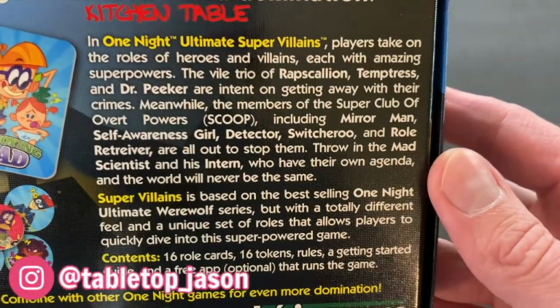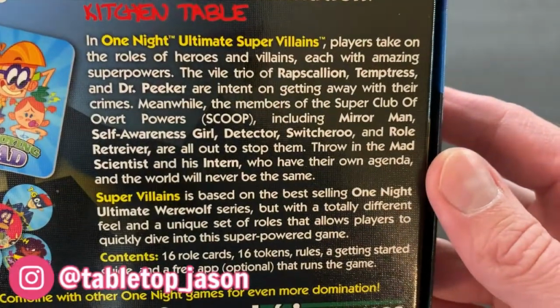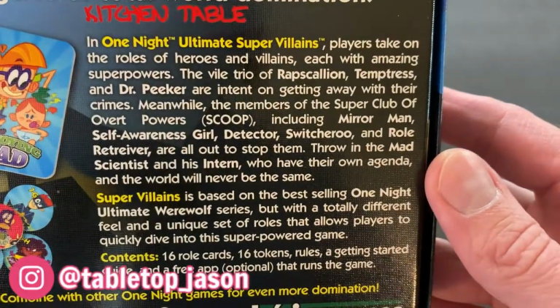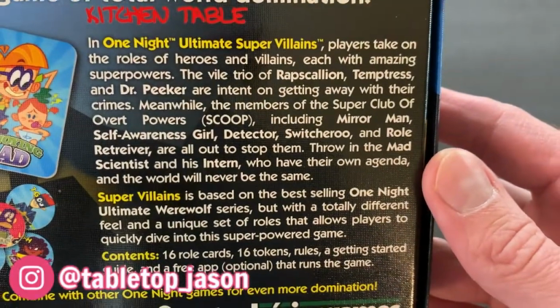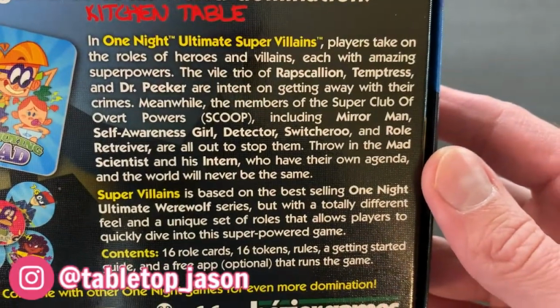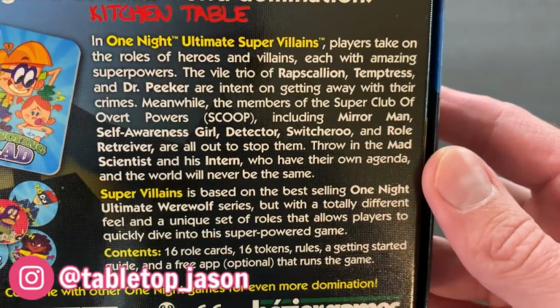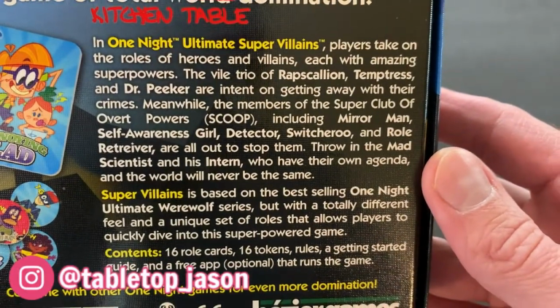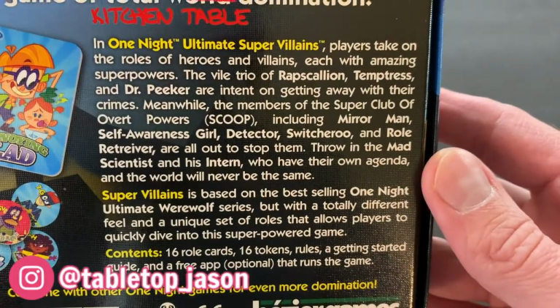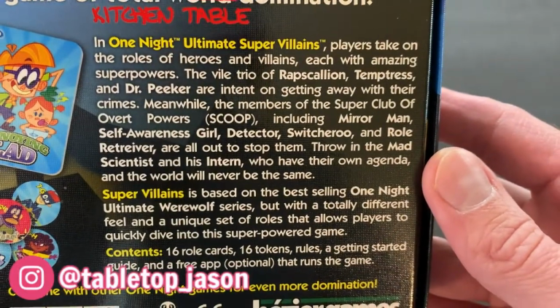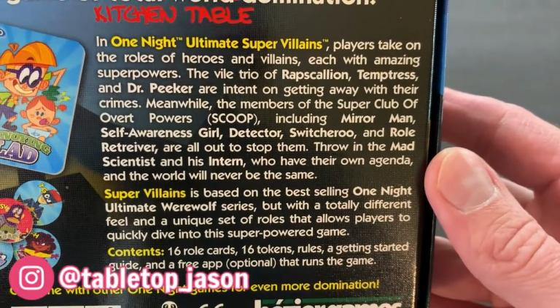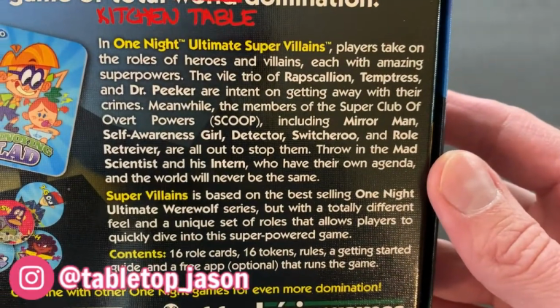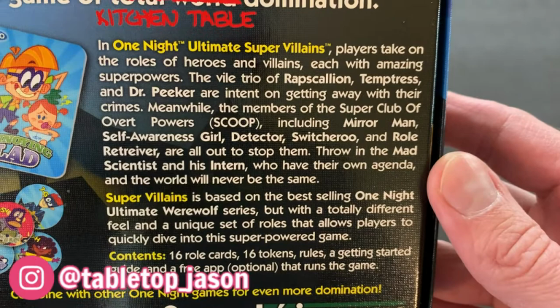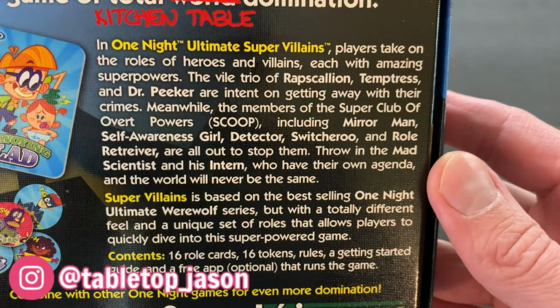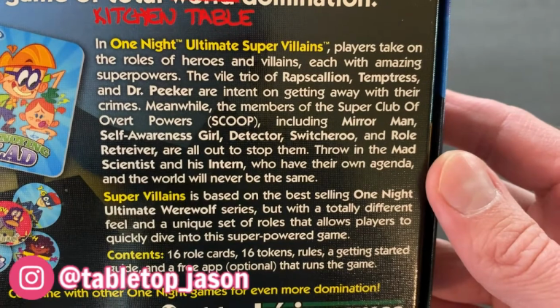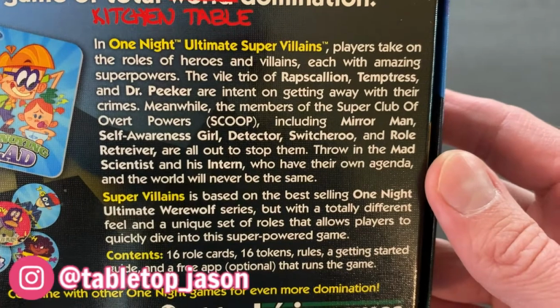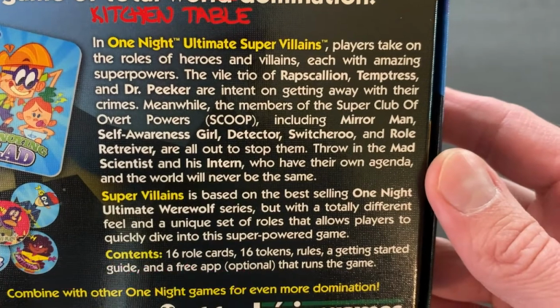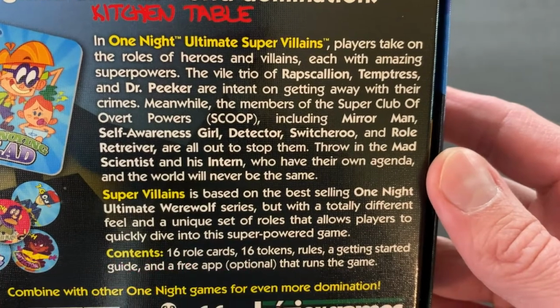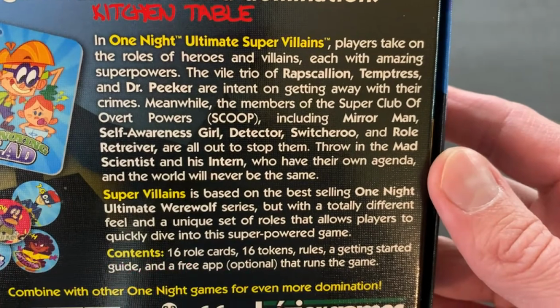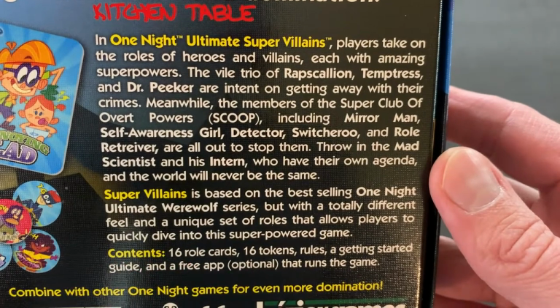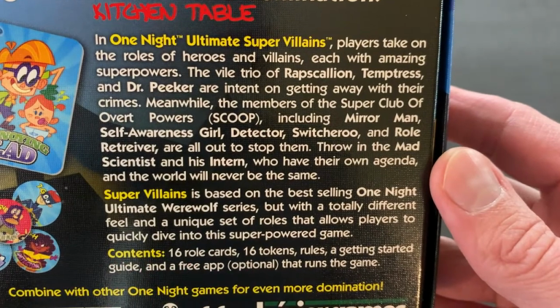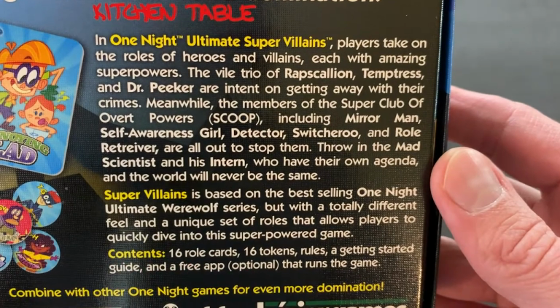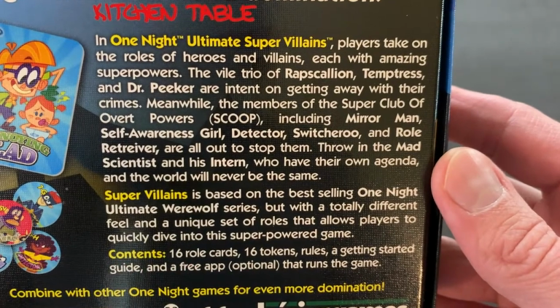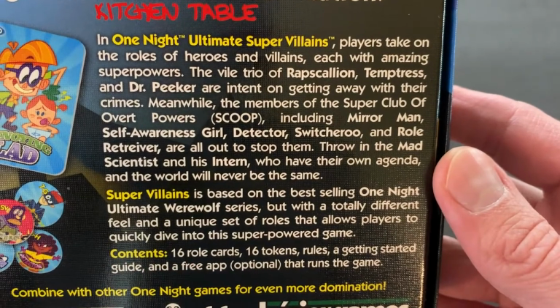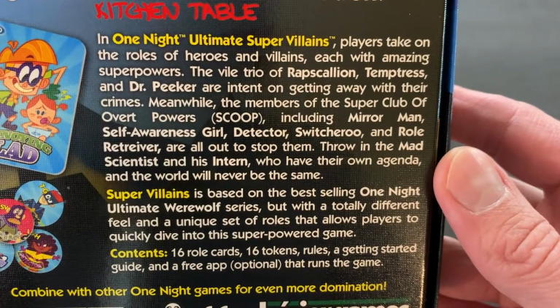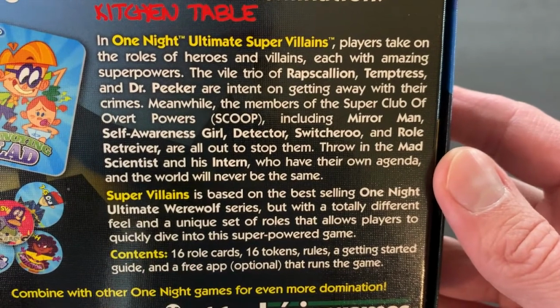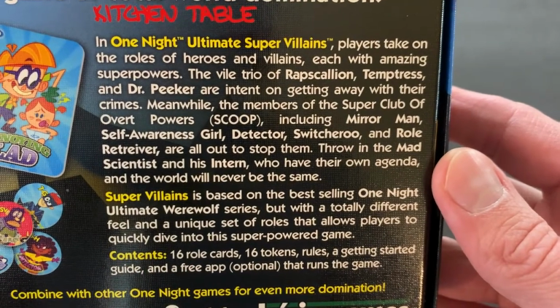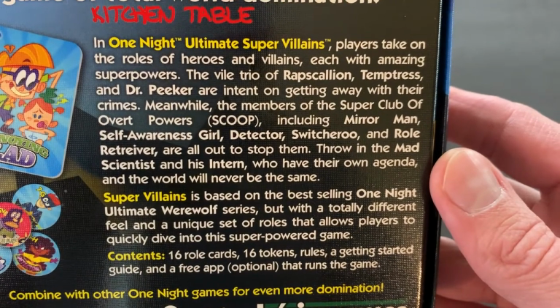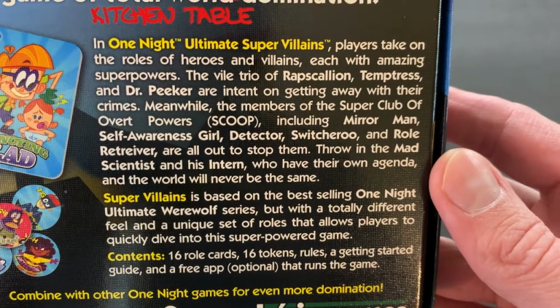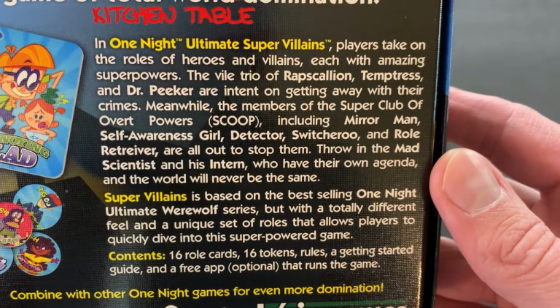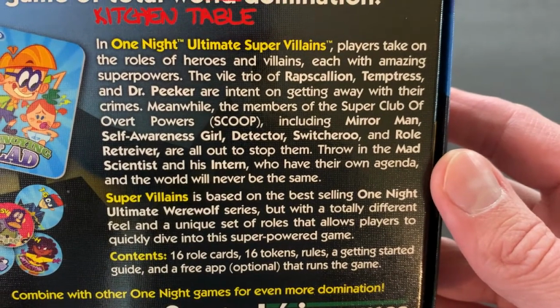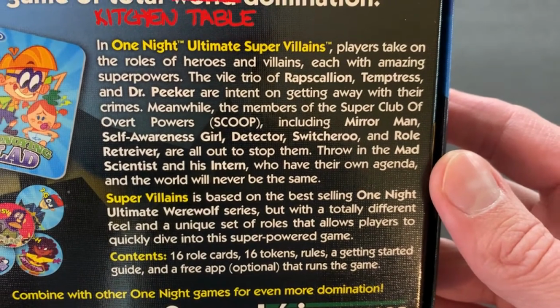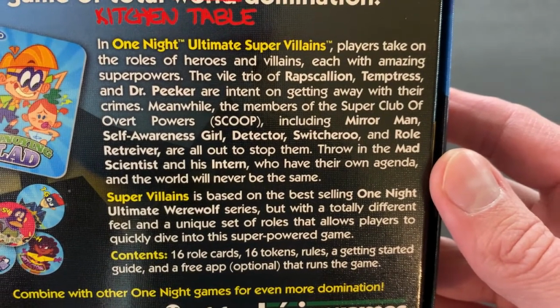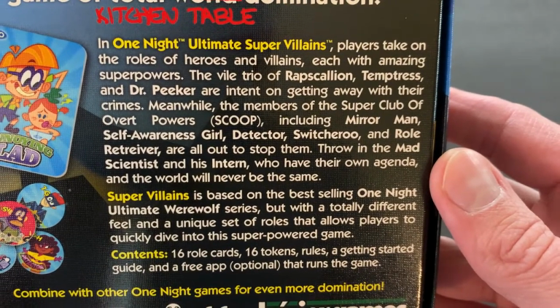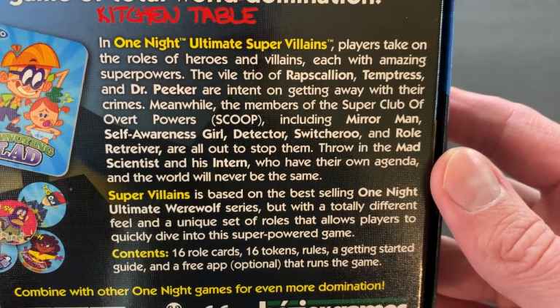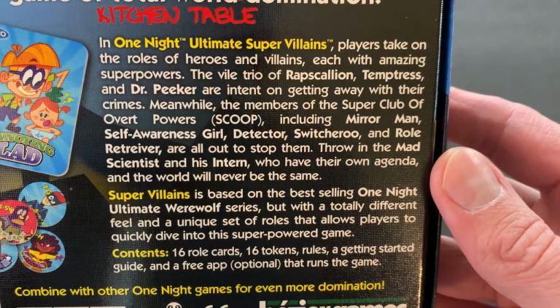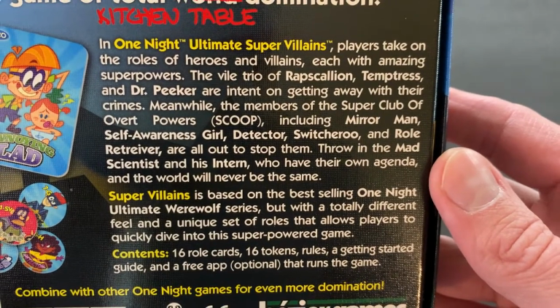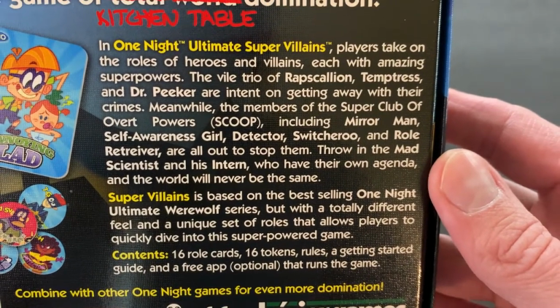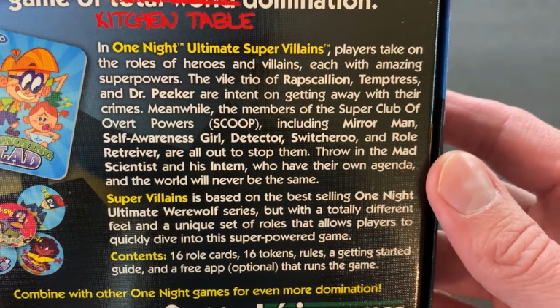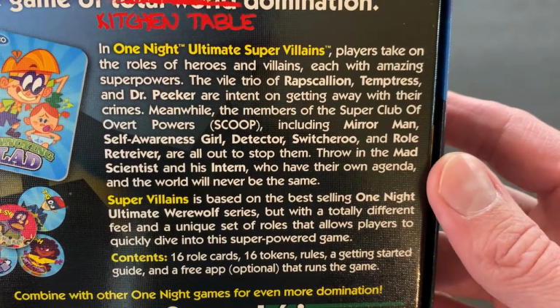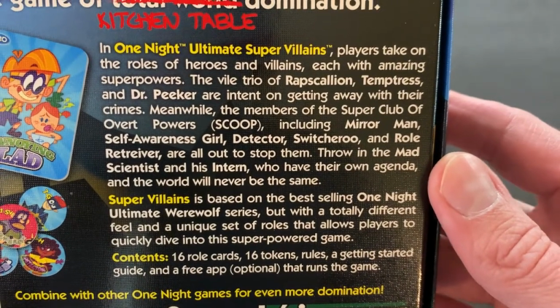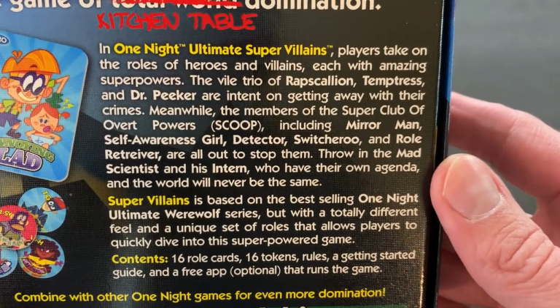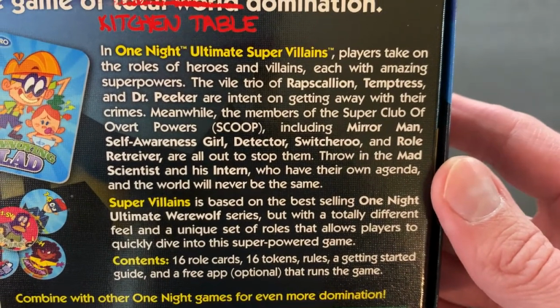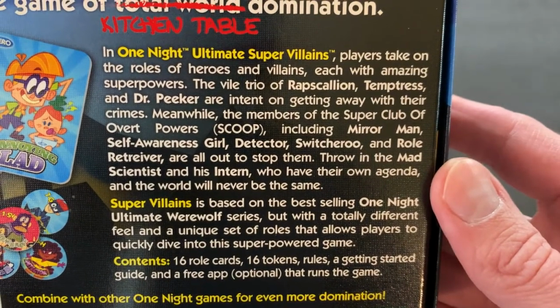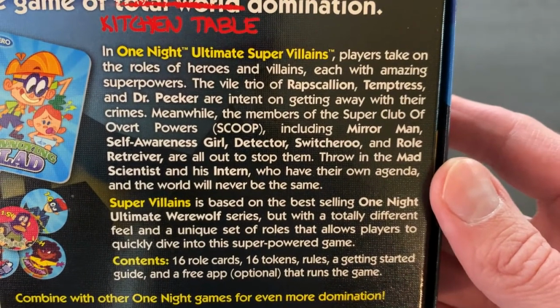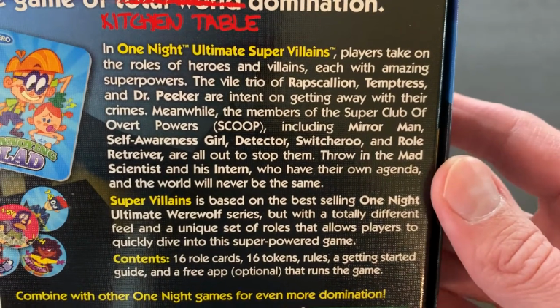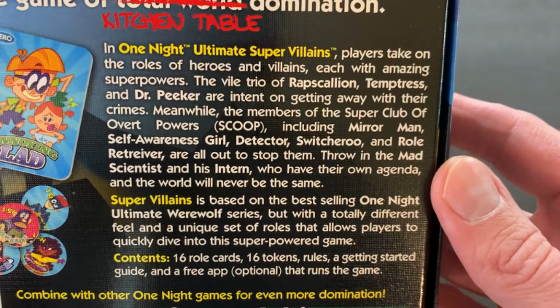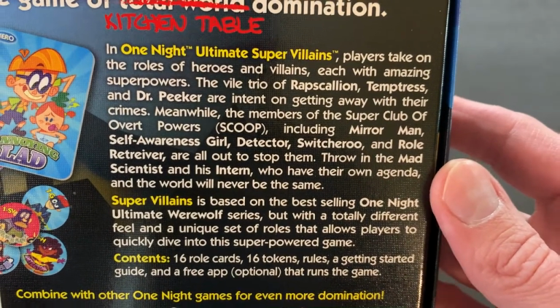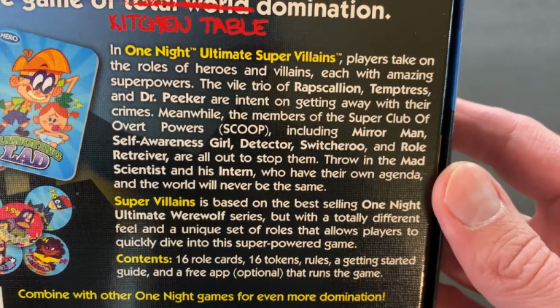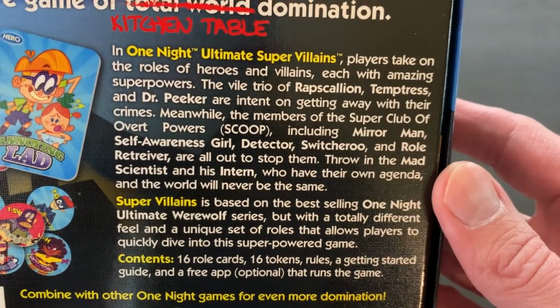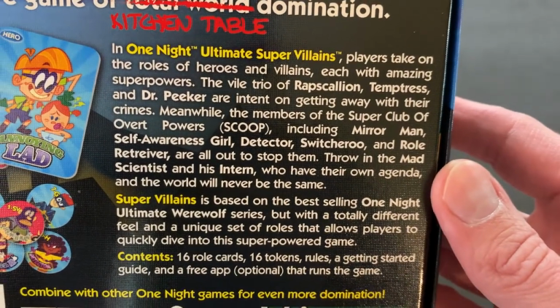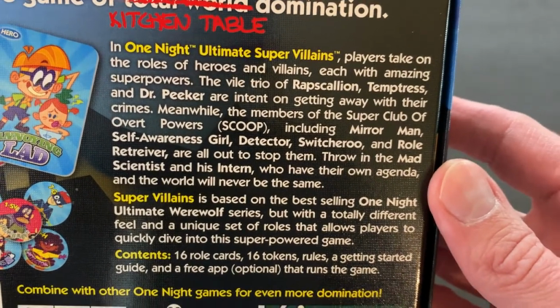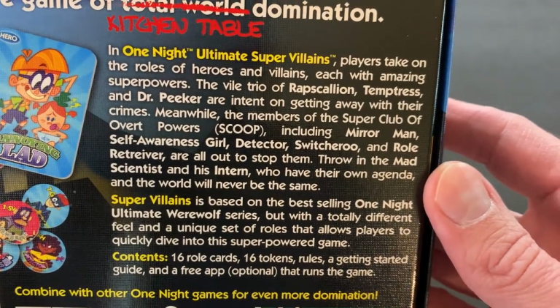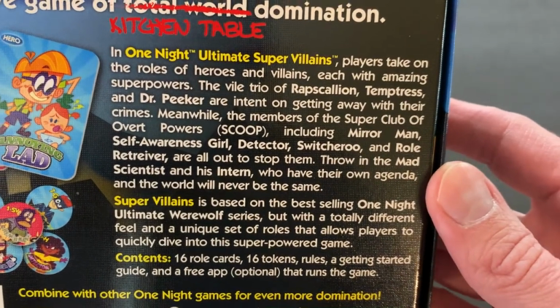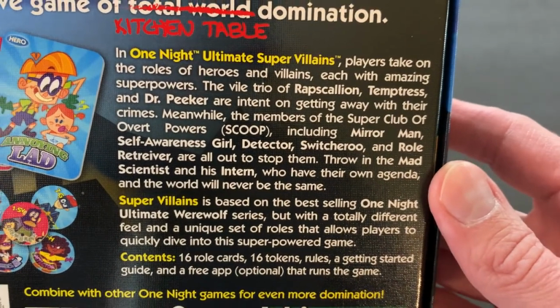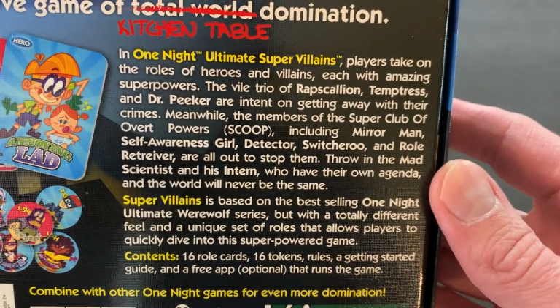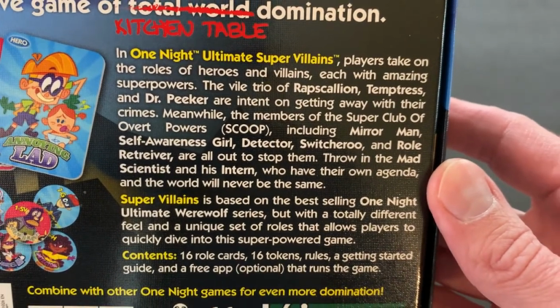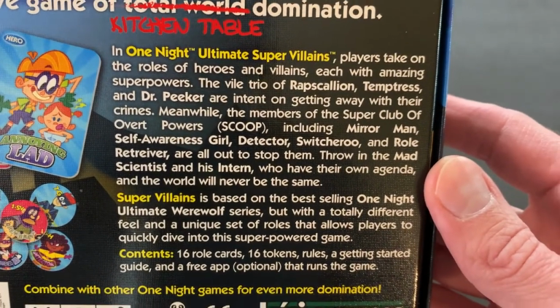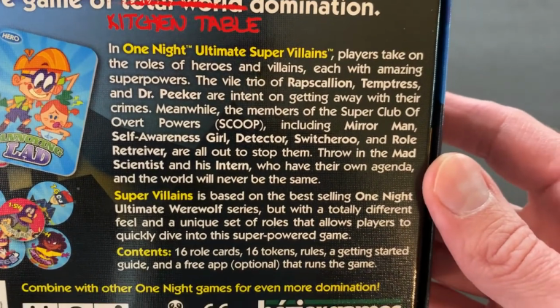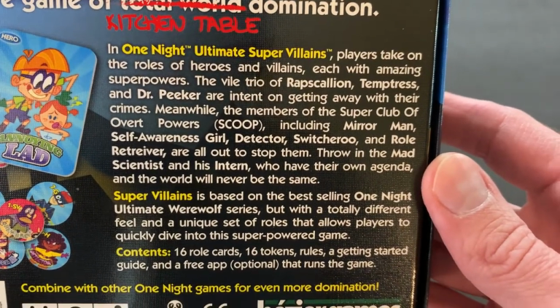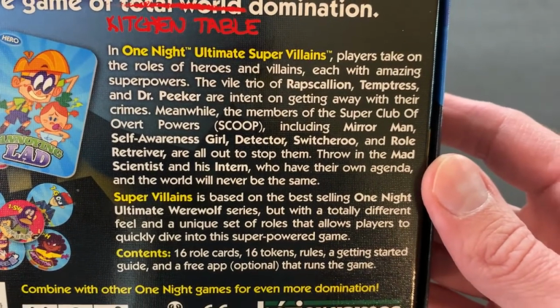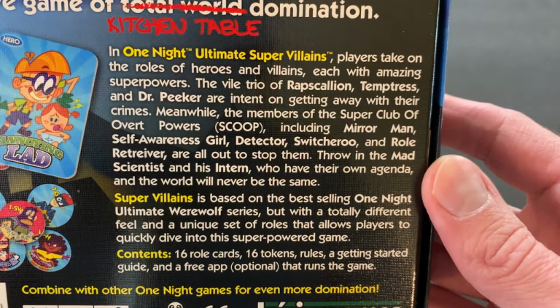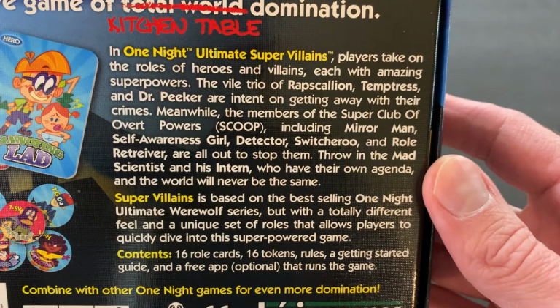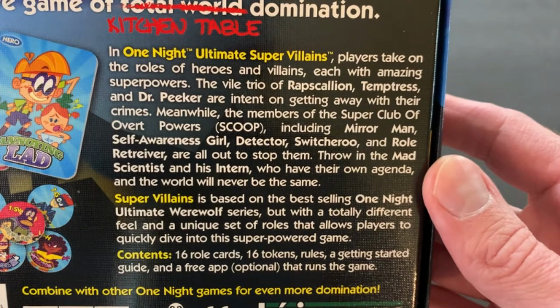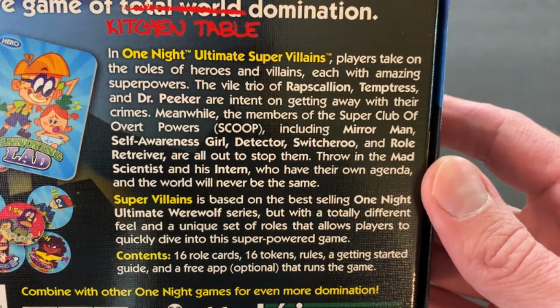One Night Ultimate Super Villains. Players take on the roles of heroes and villains, each with amazing superpowers.